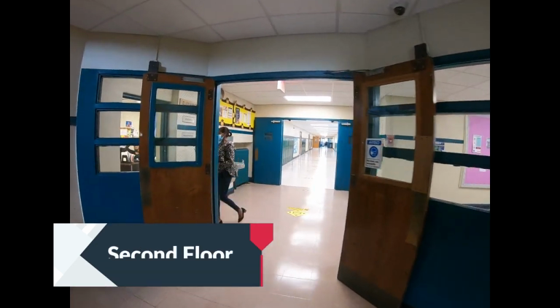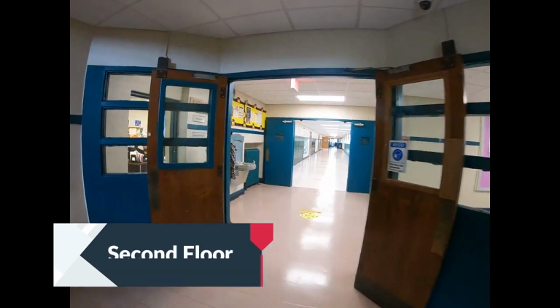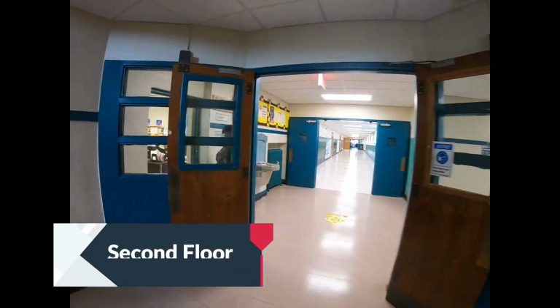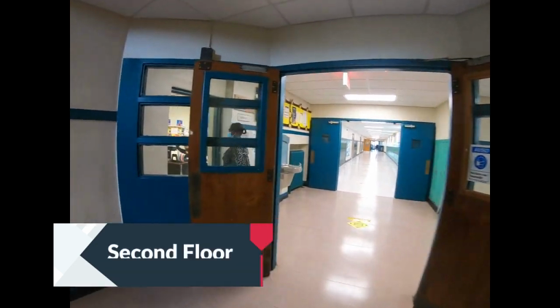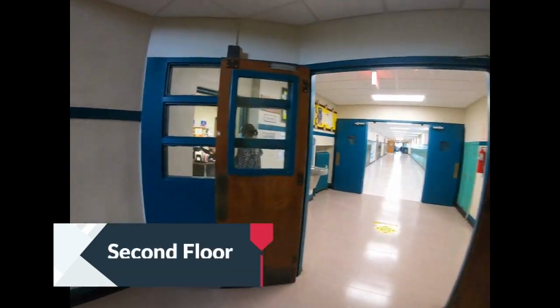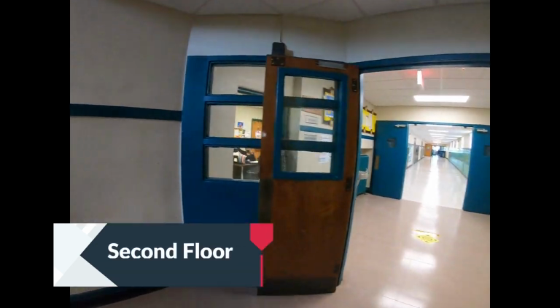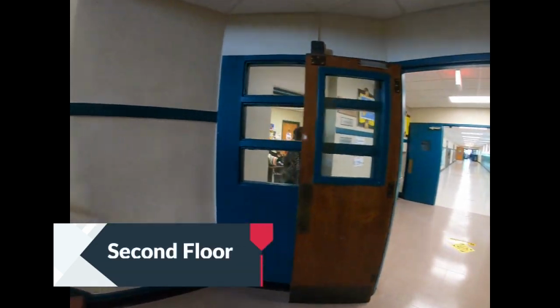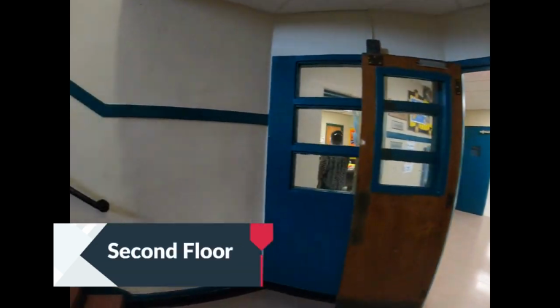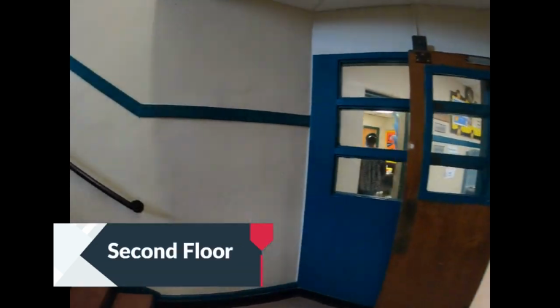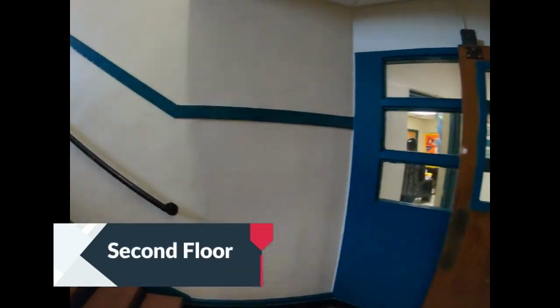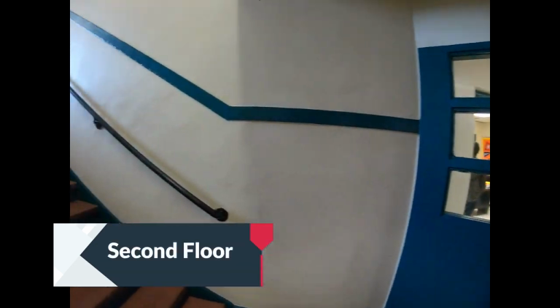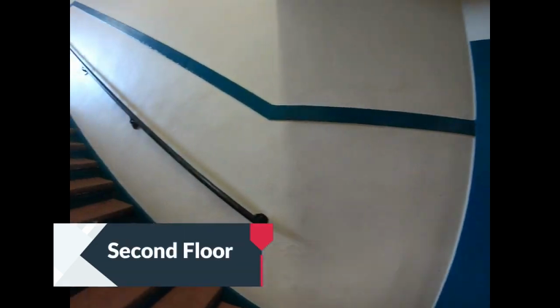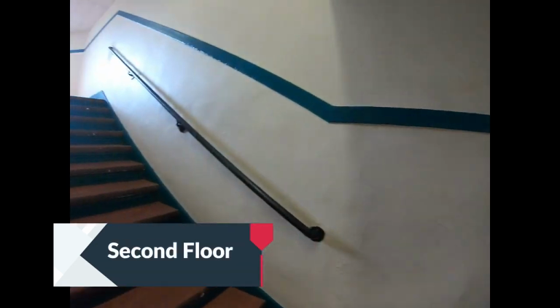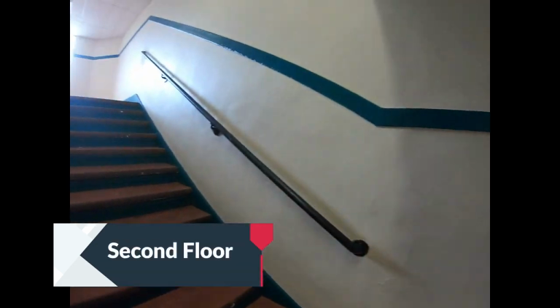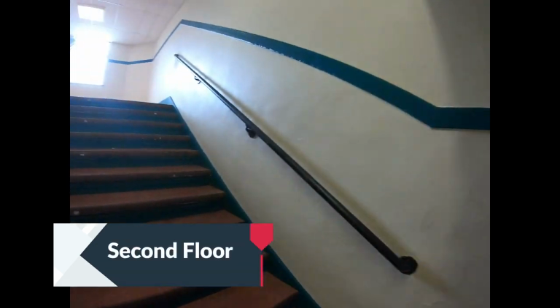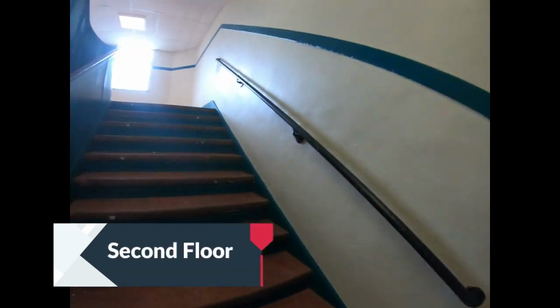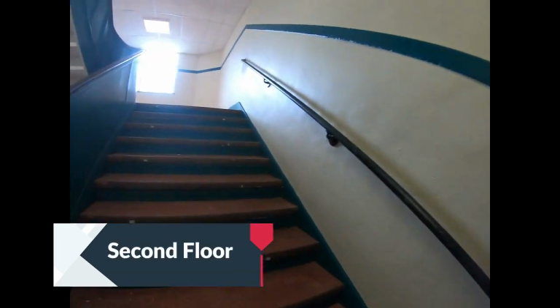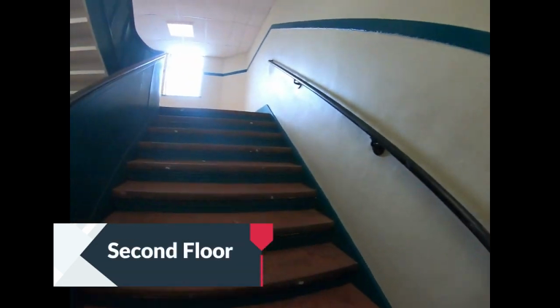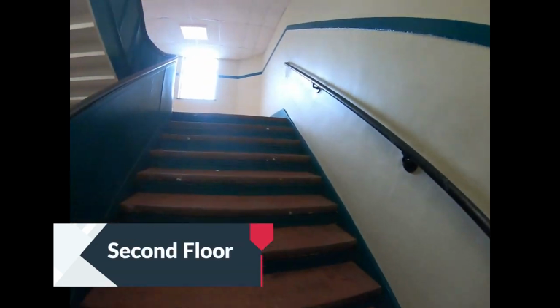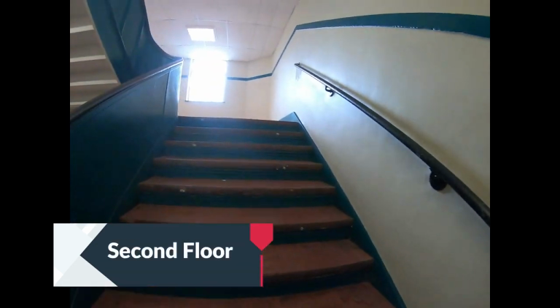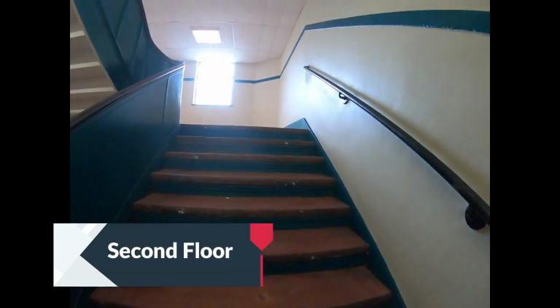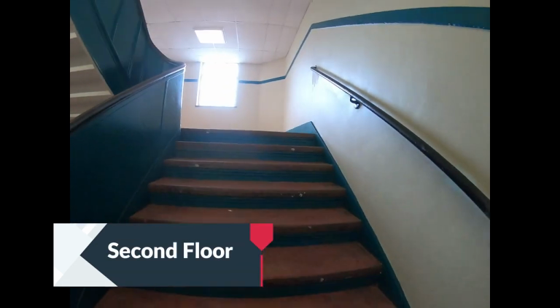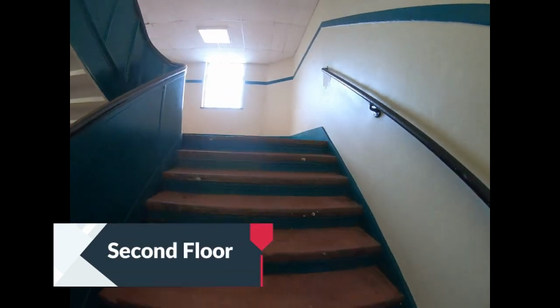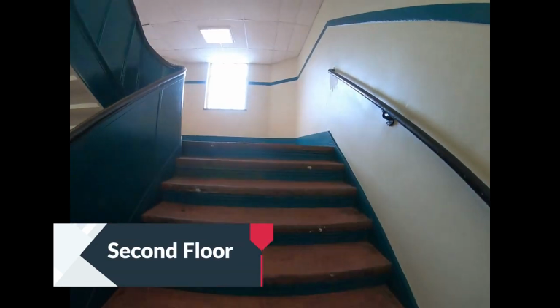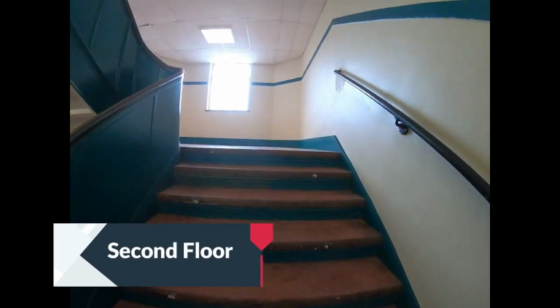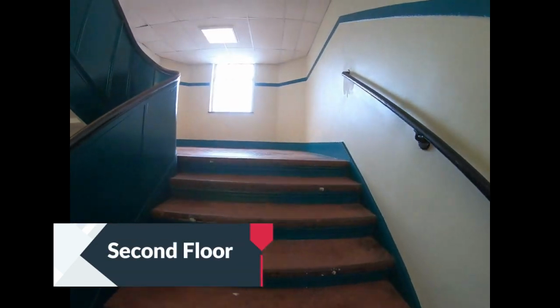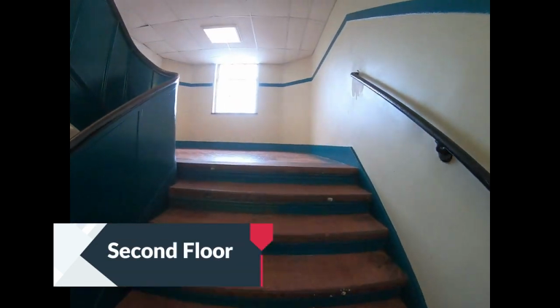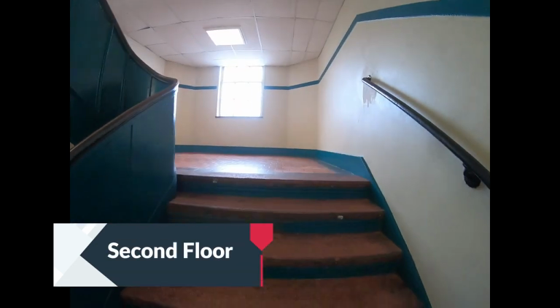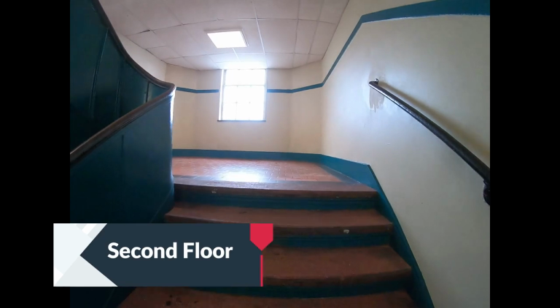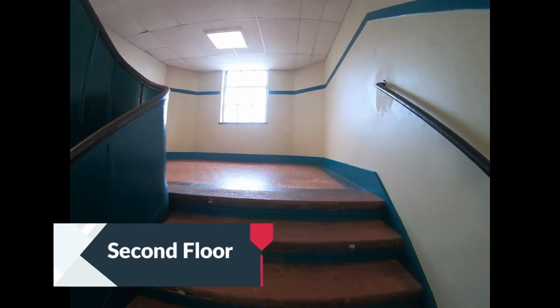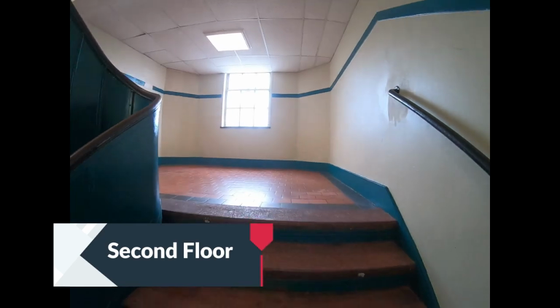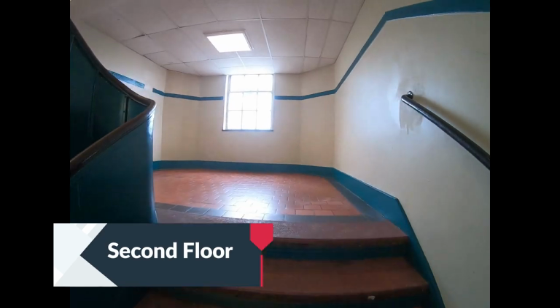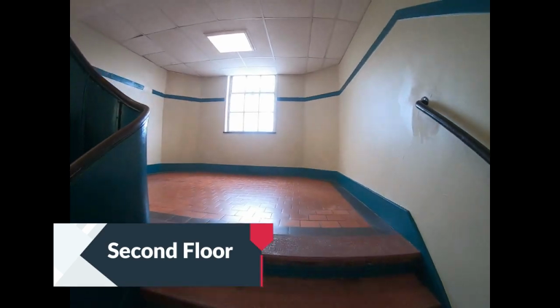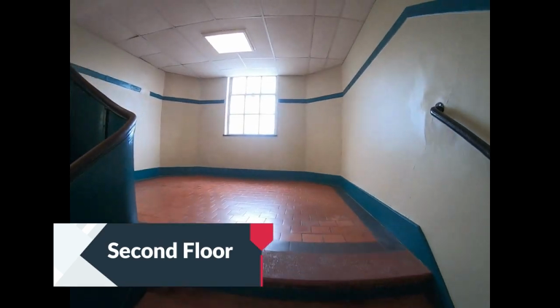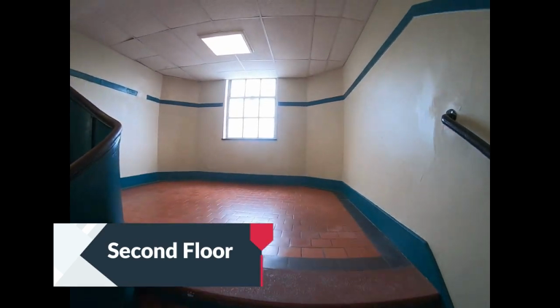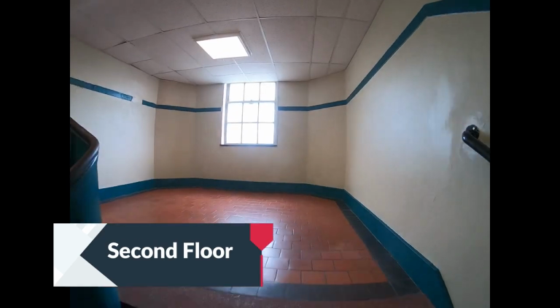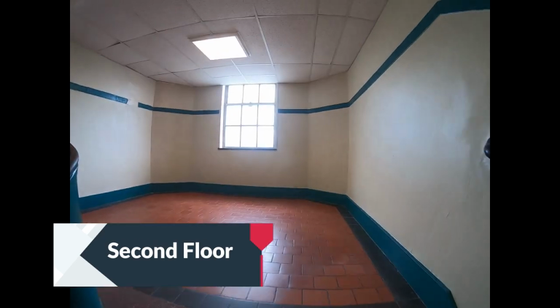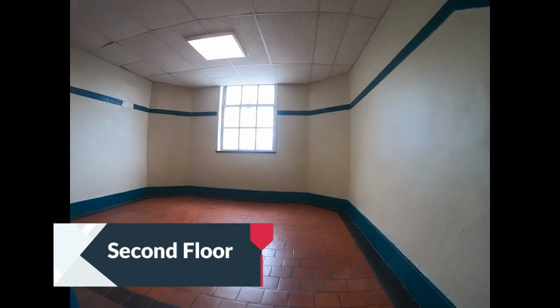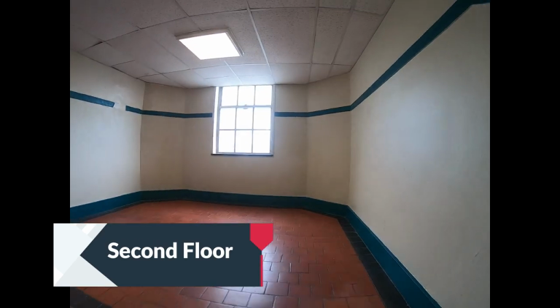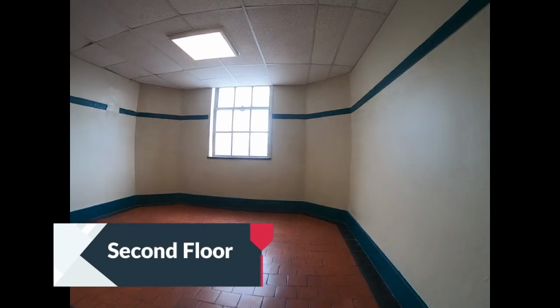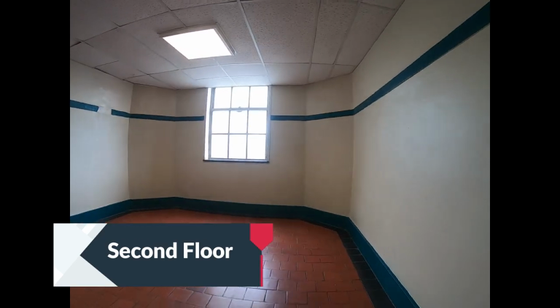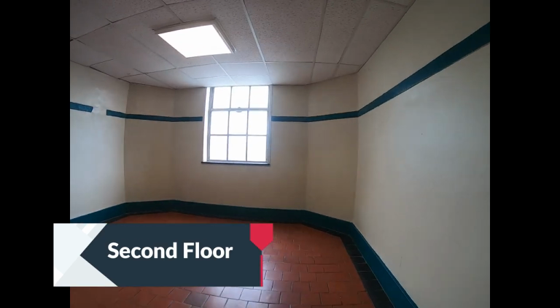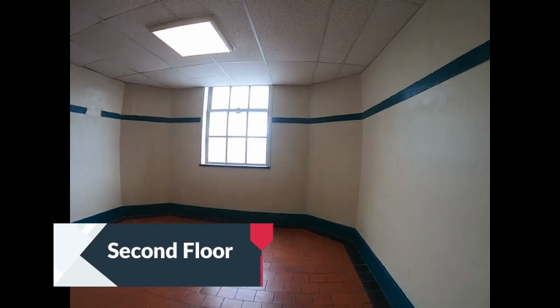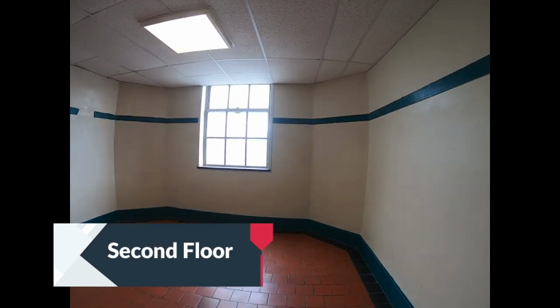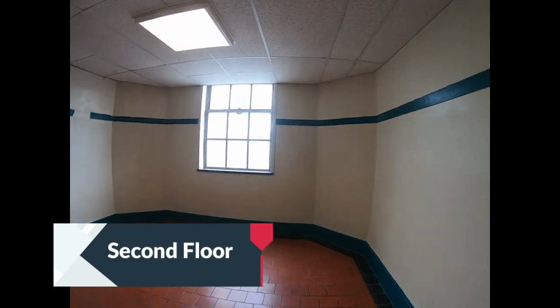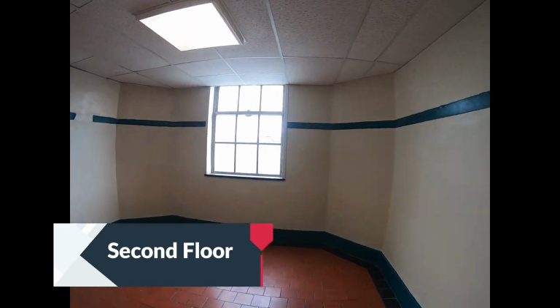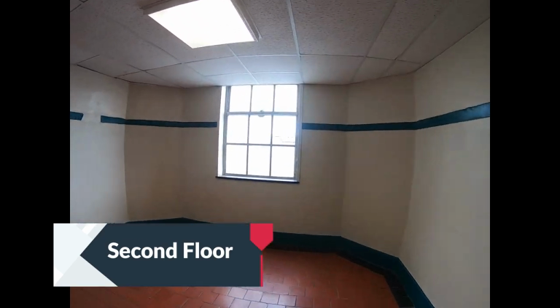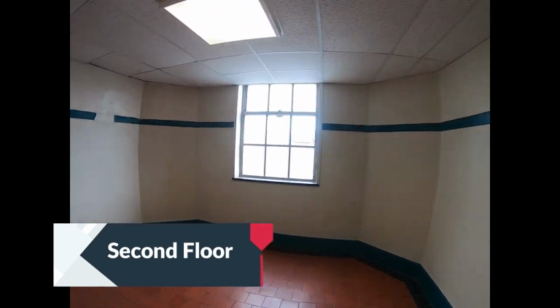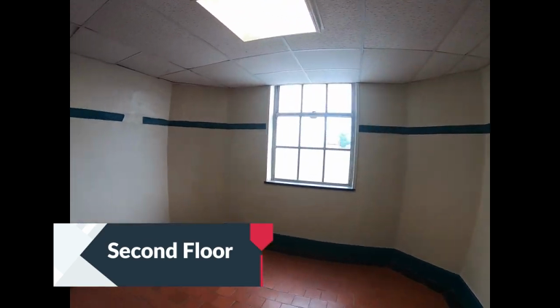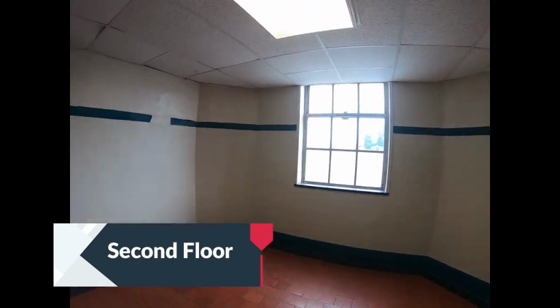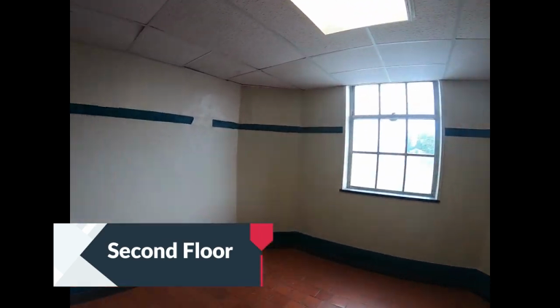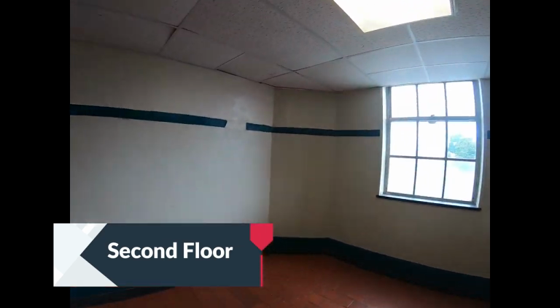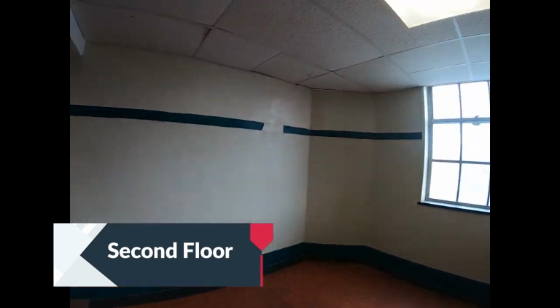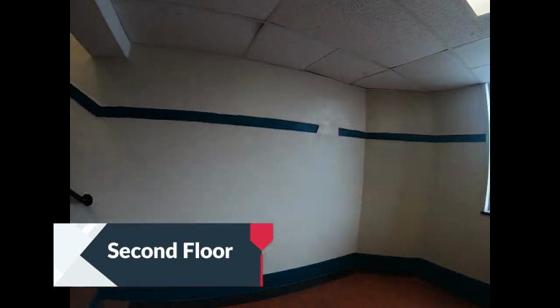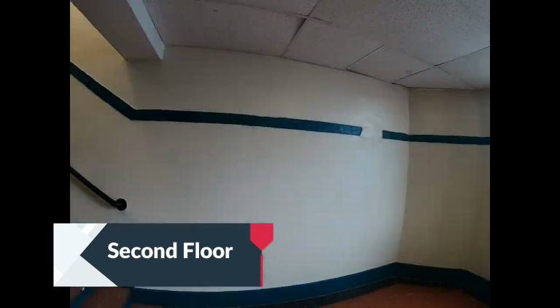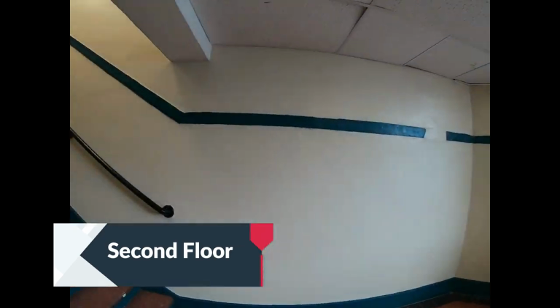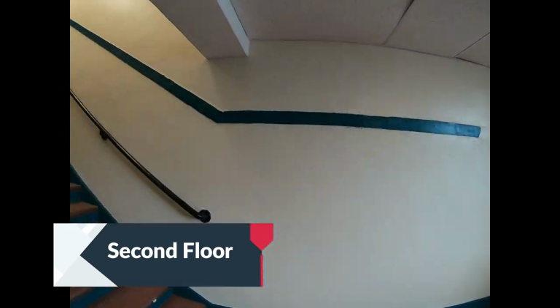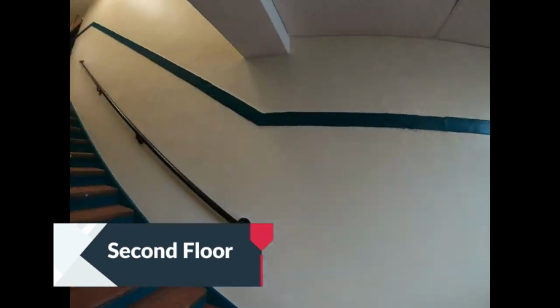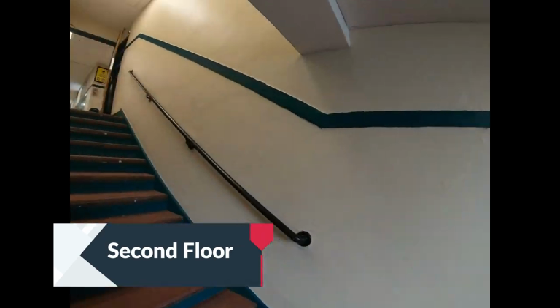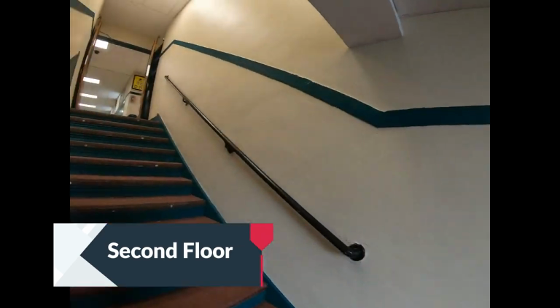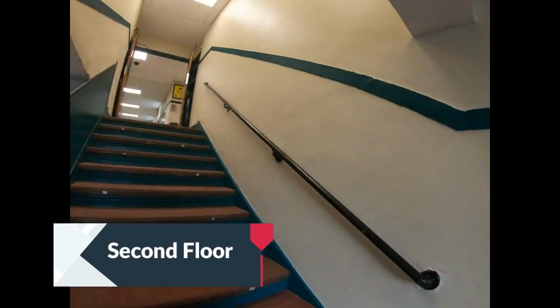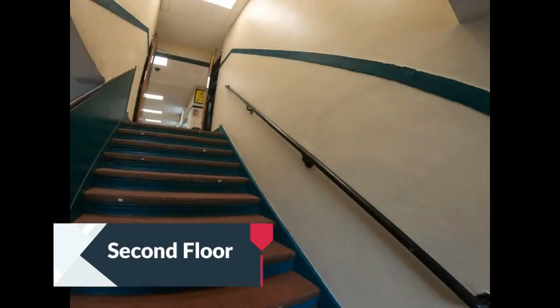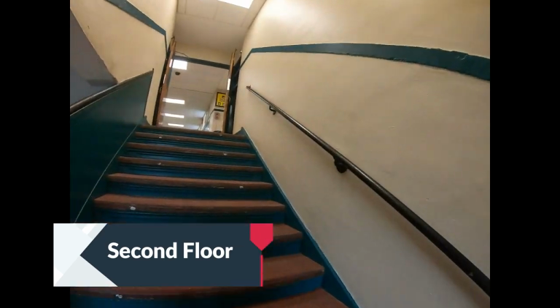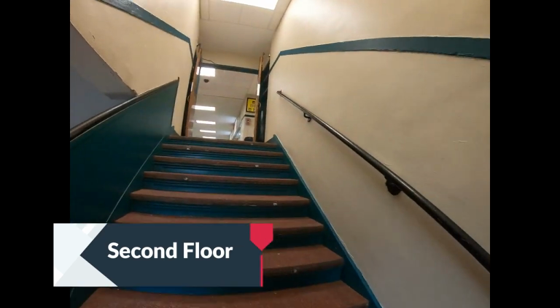Back up stairwell three to the second floor. The second floor has classrooms 201 through 237.